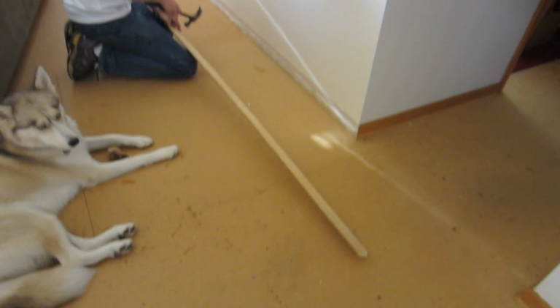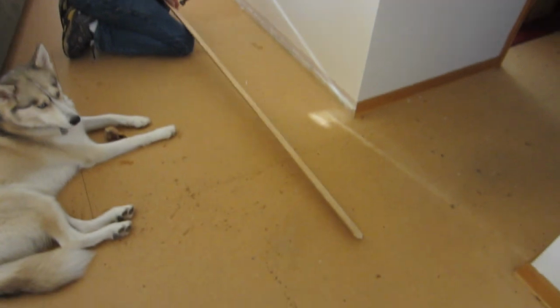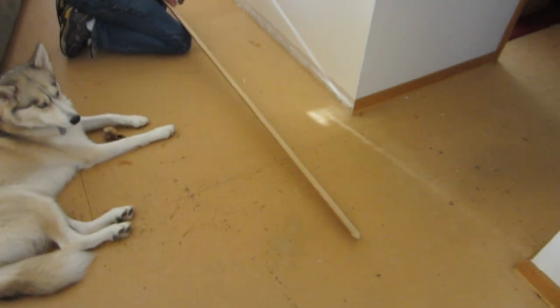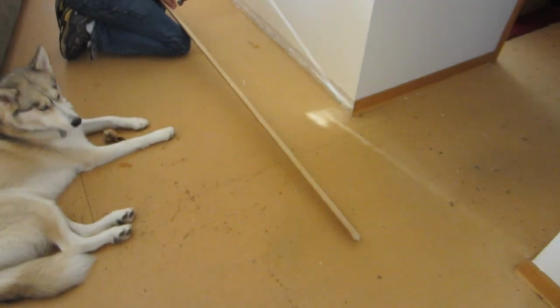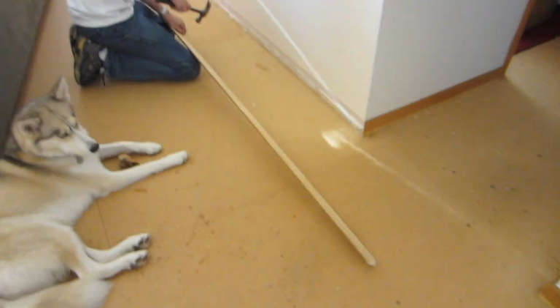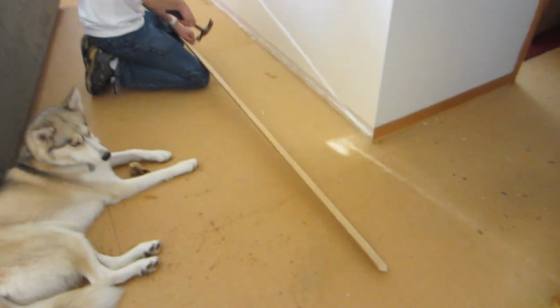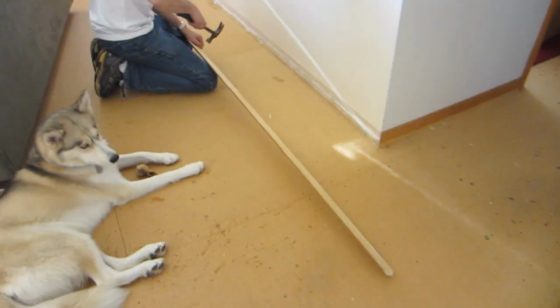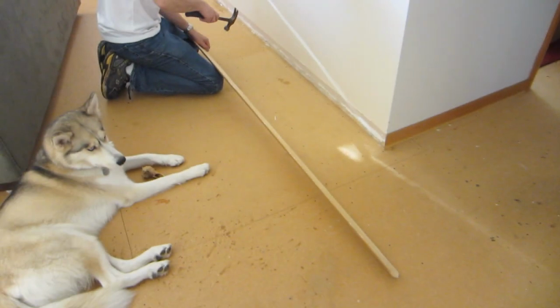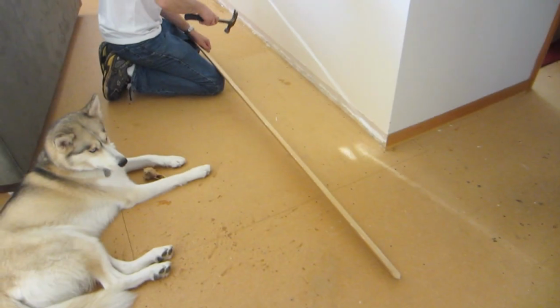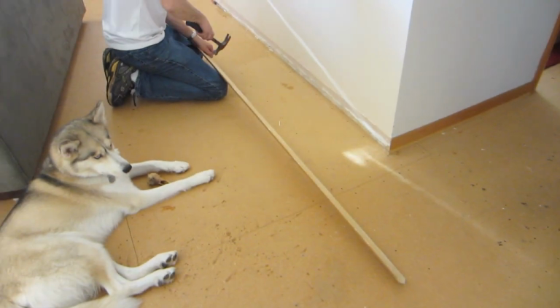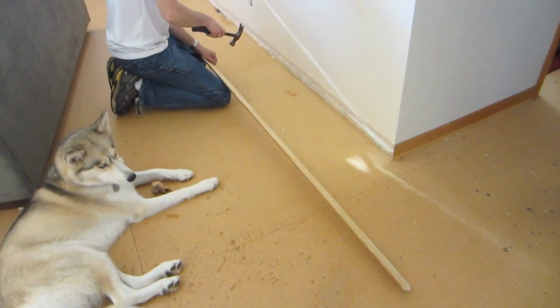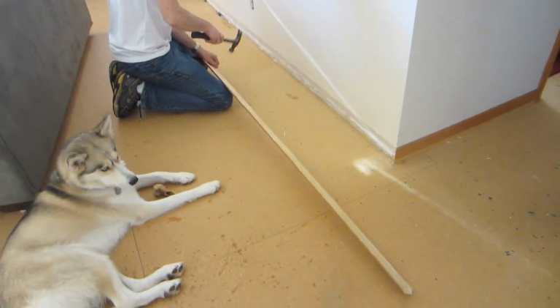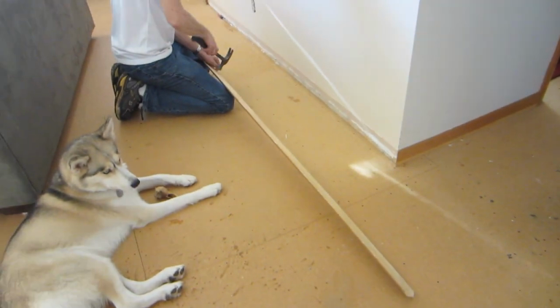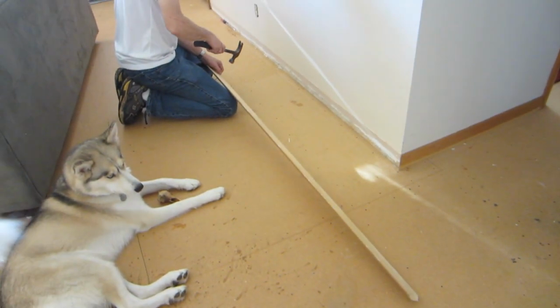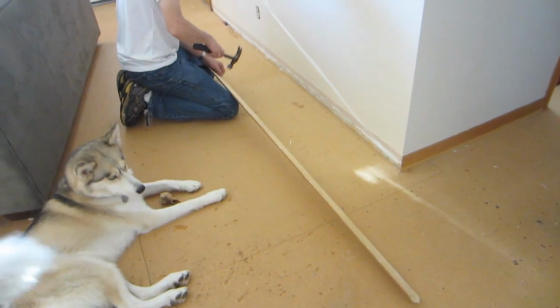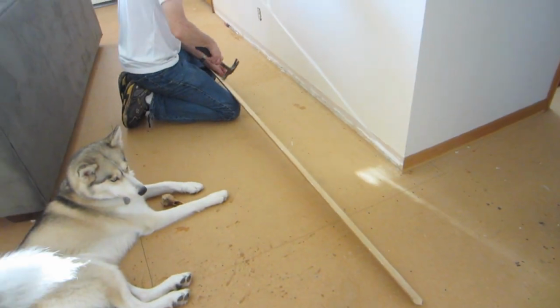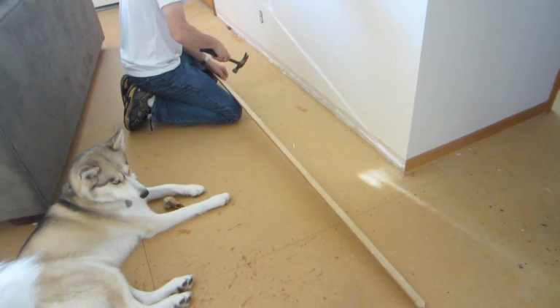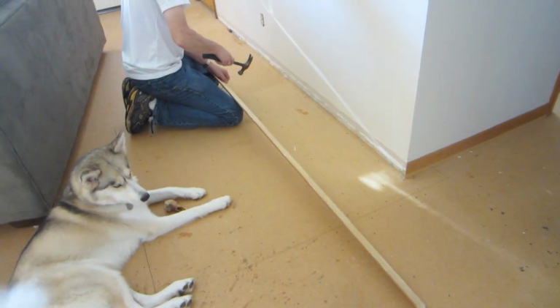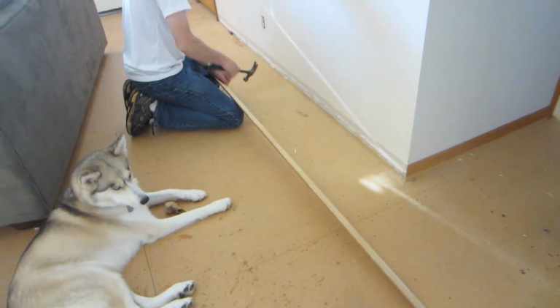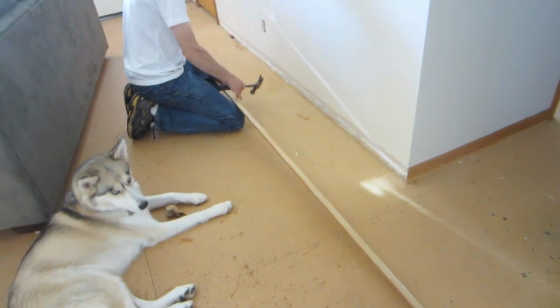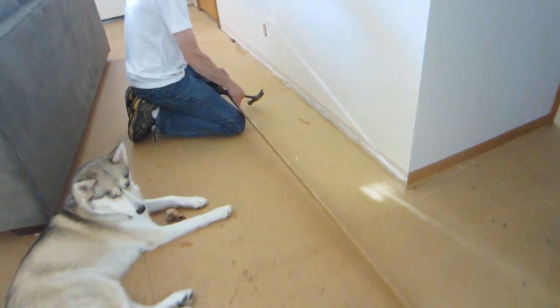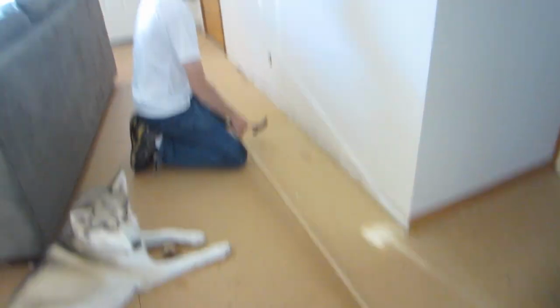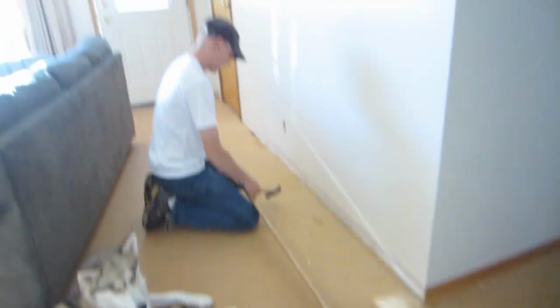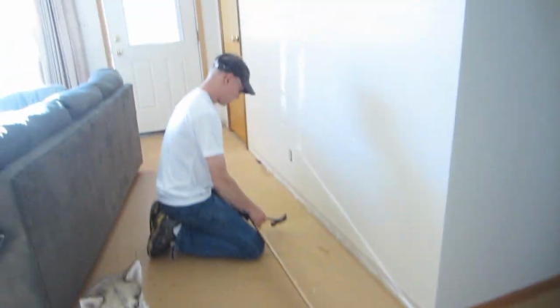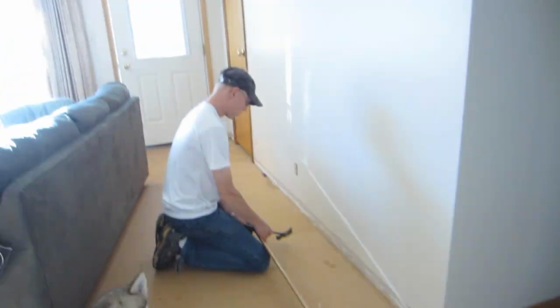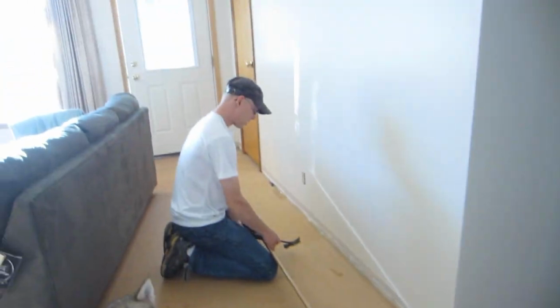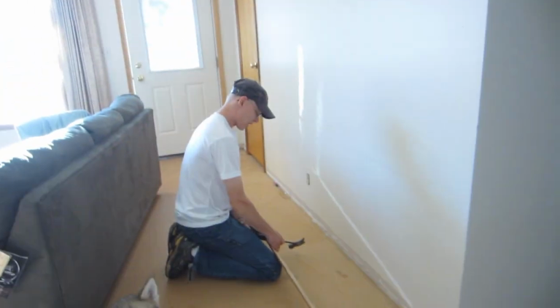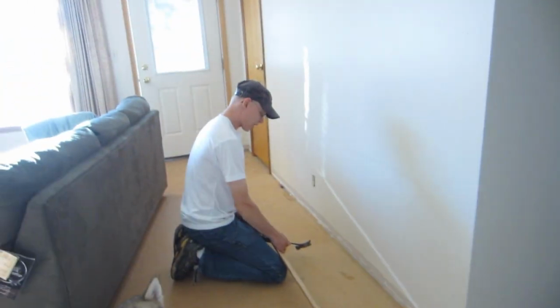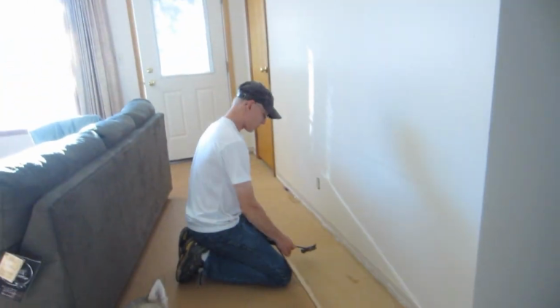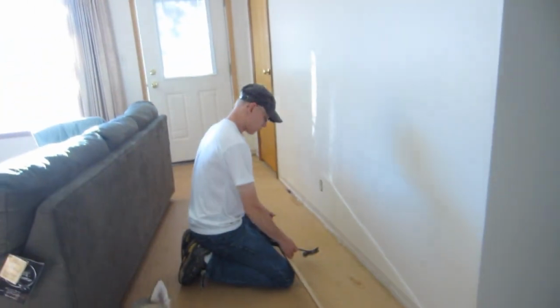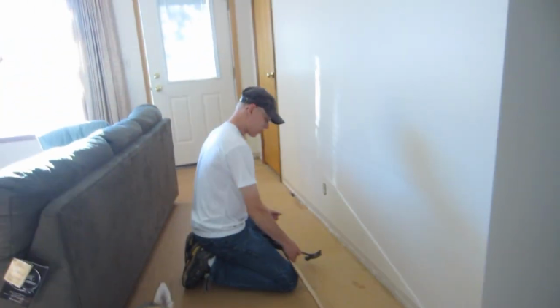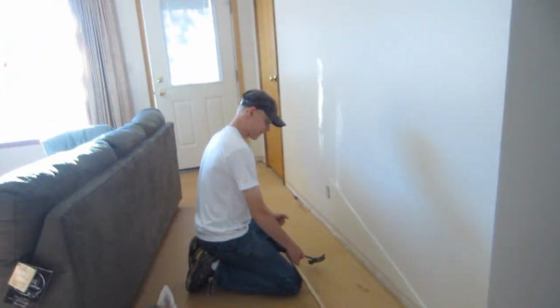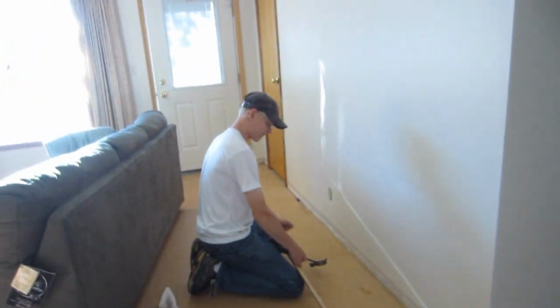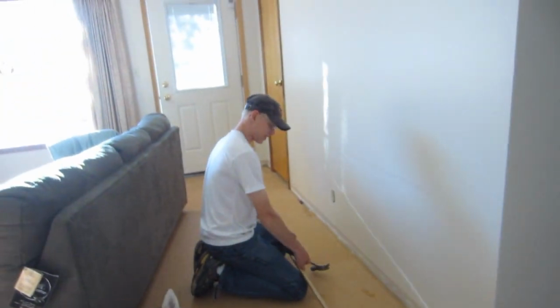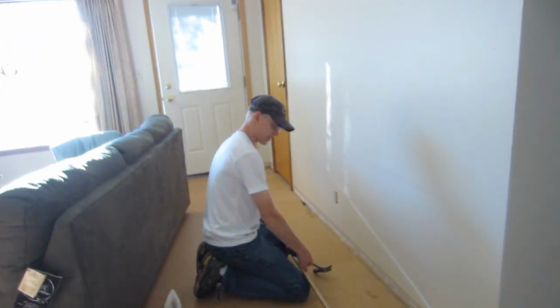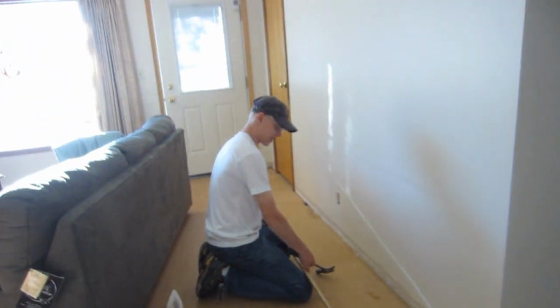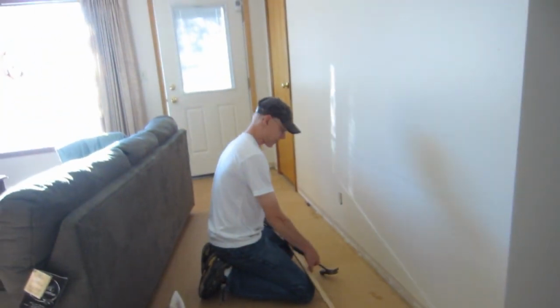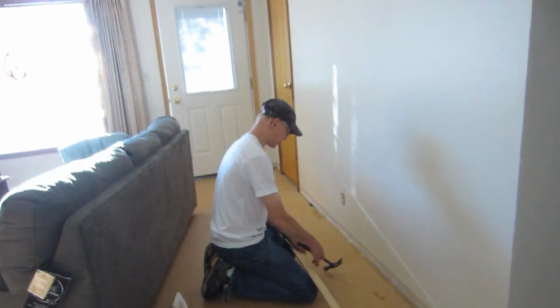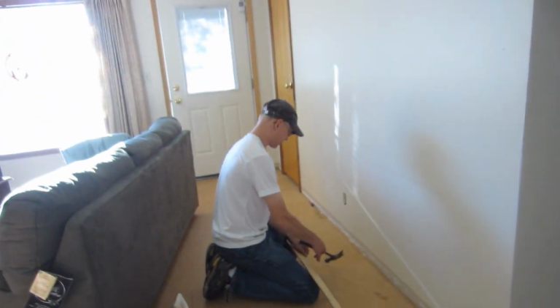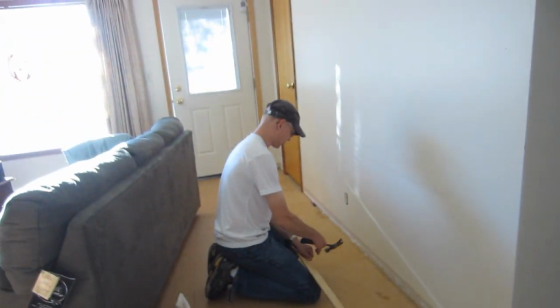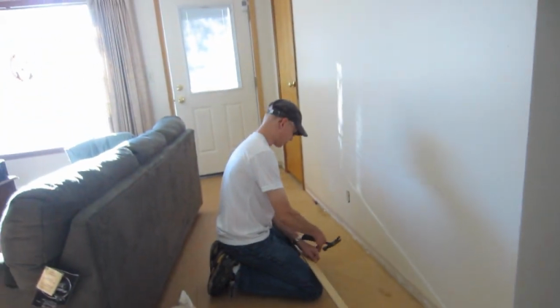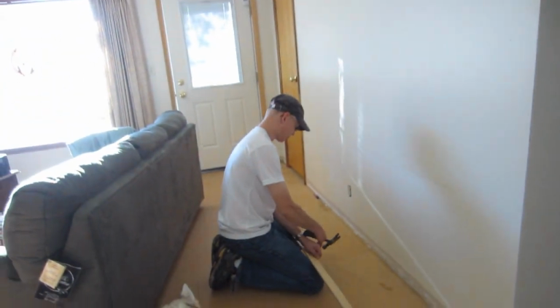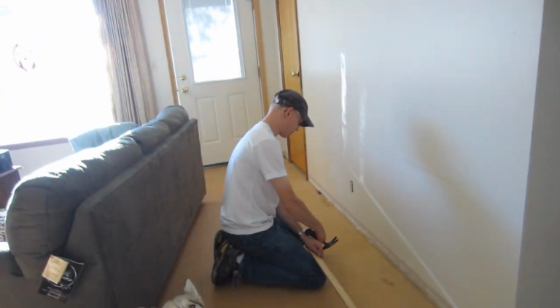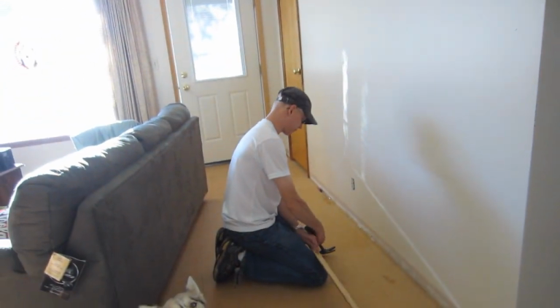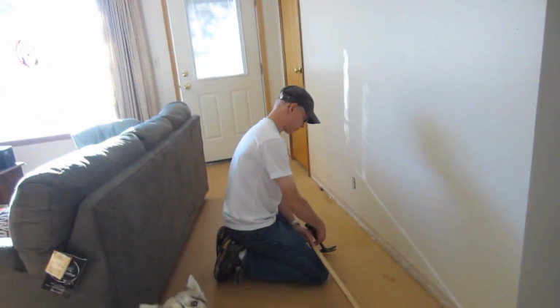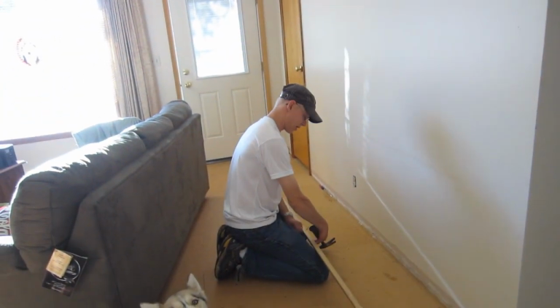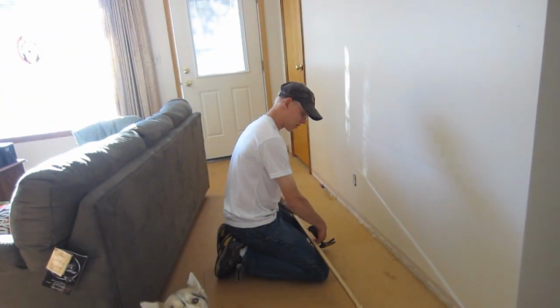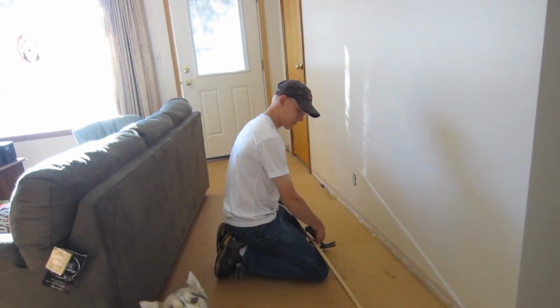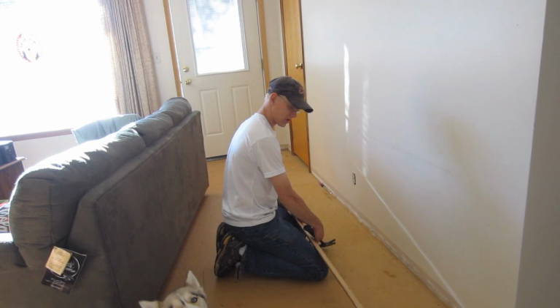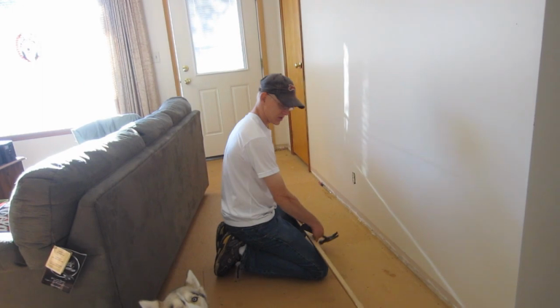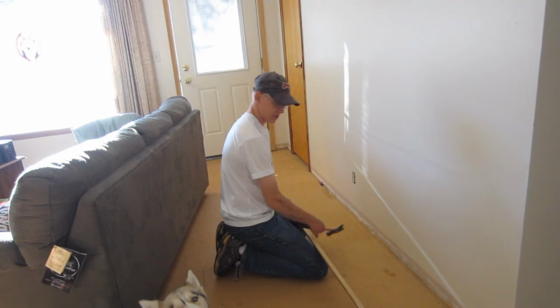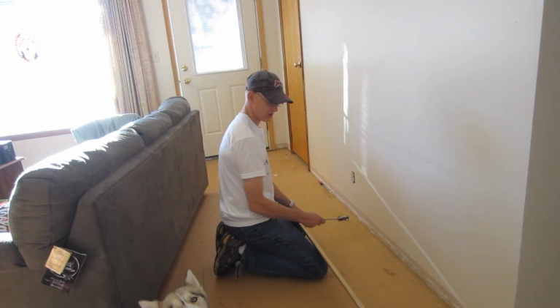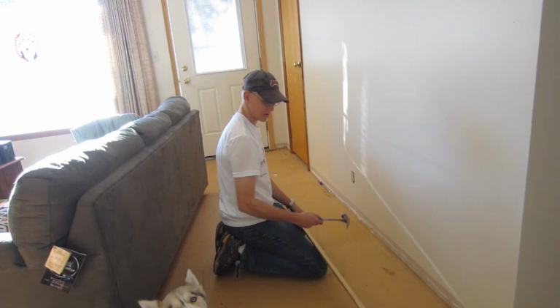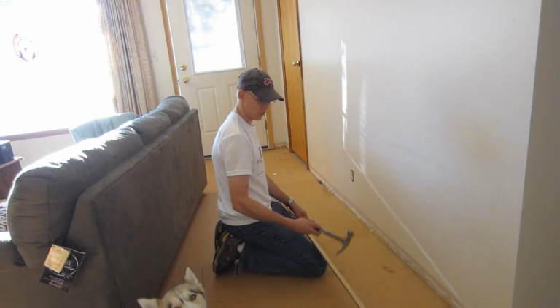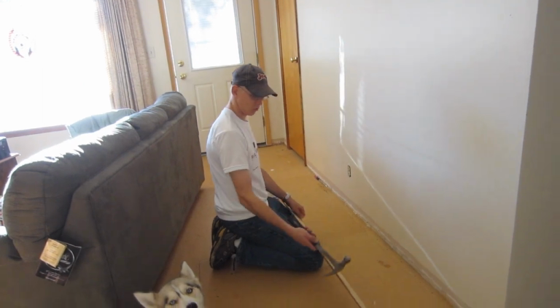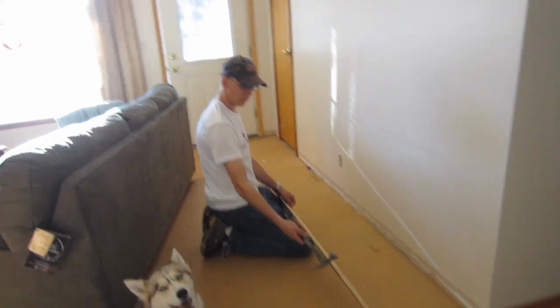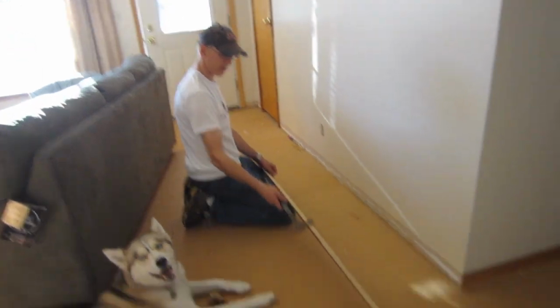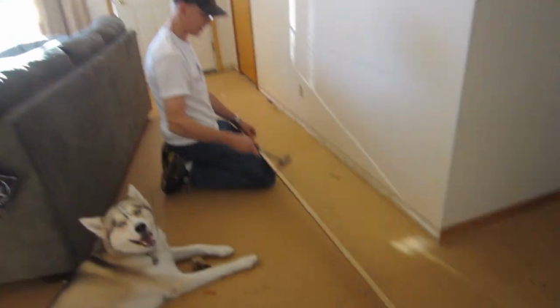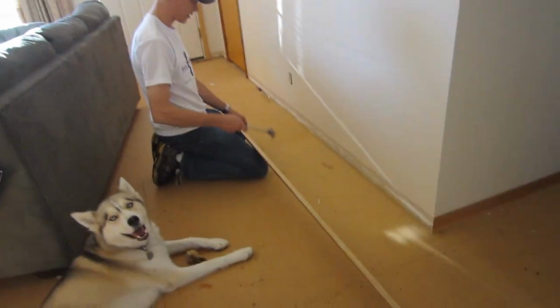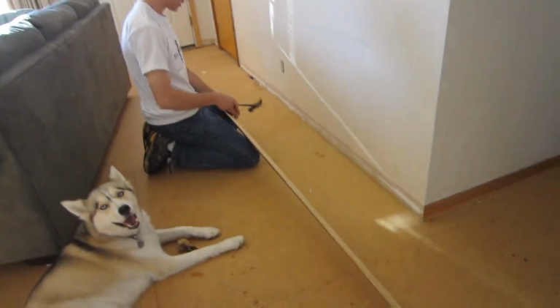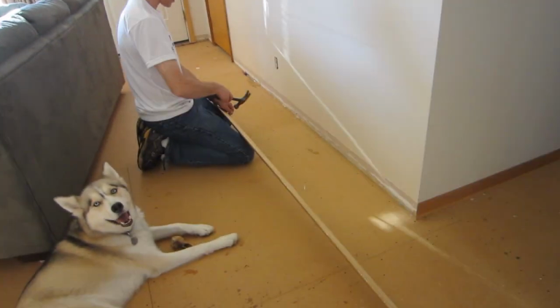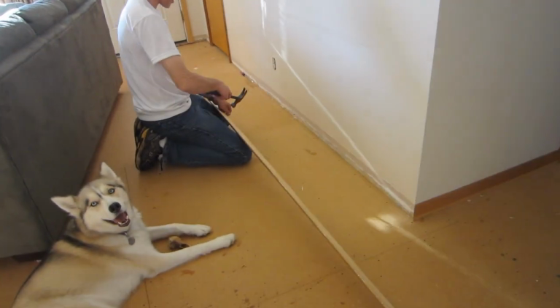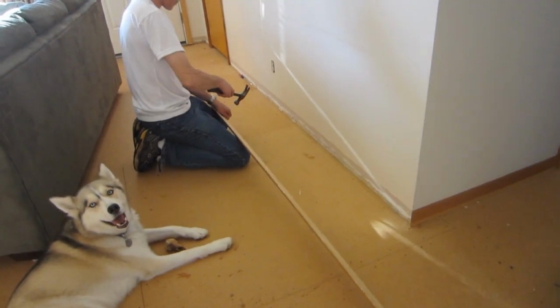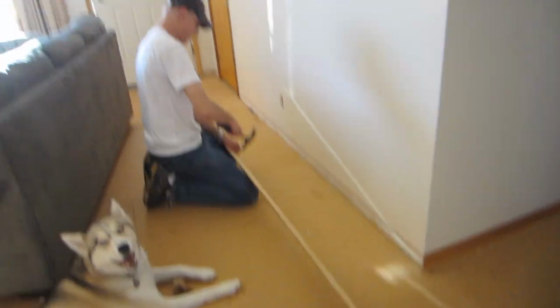I guess I should paint those now that they're off of there. Yeah, we'll have to sand them off a little bit and paint them, because there's old paint on the top.